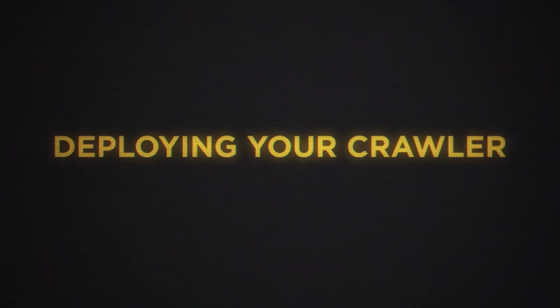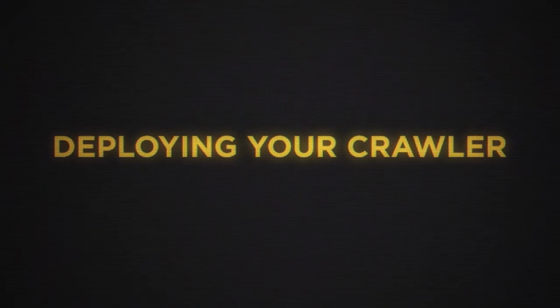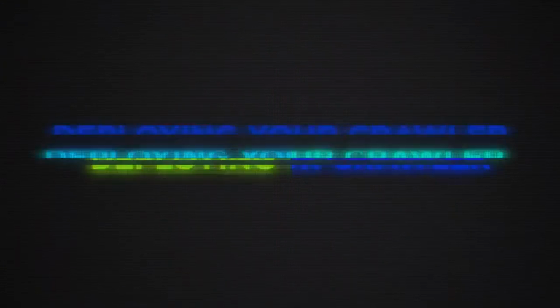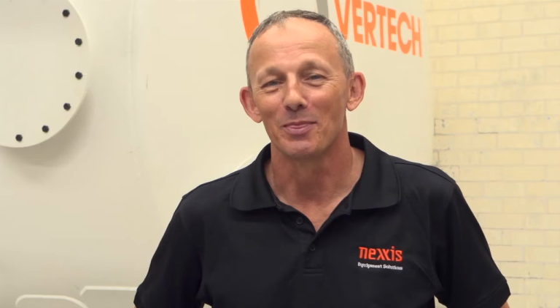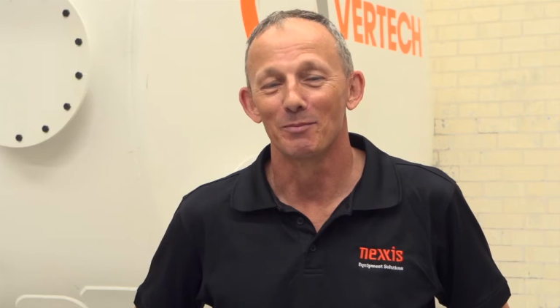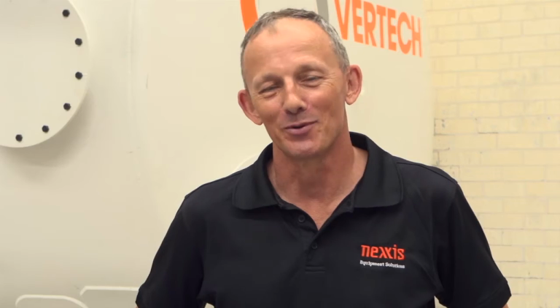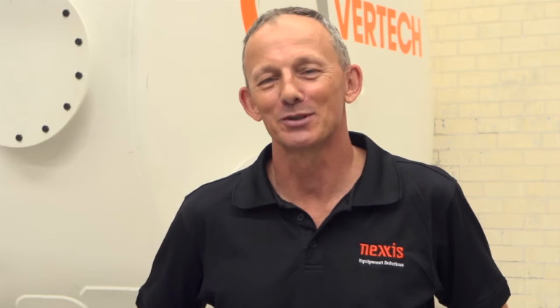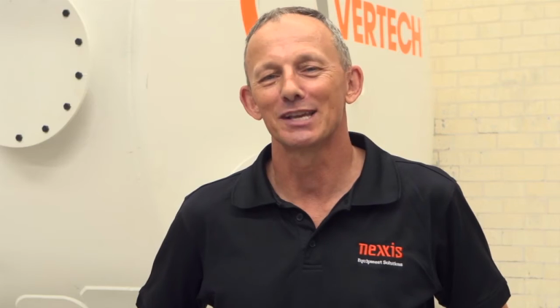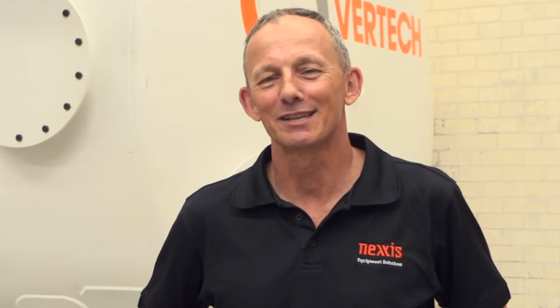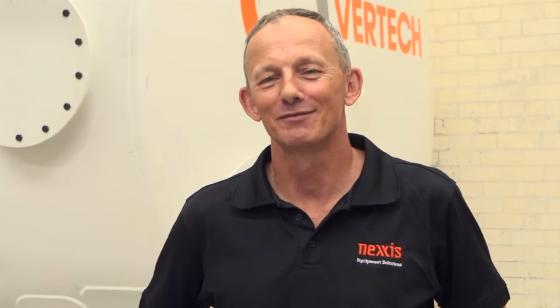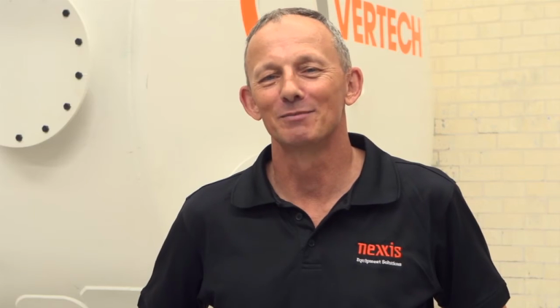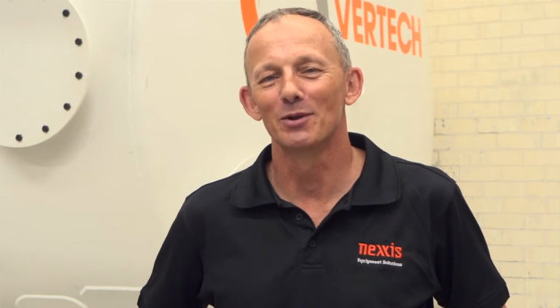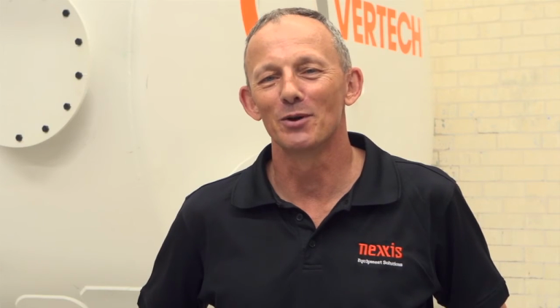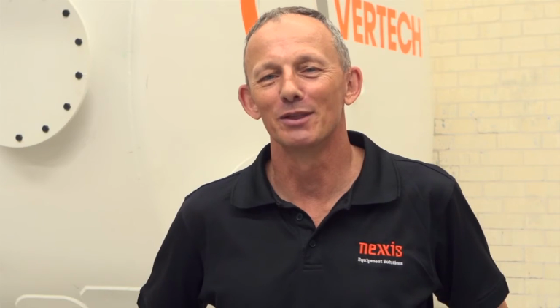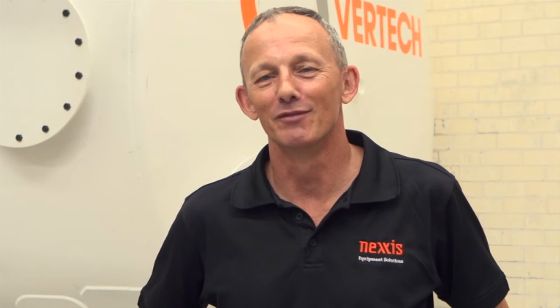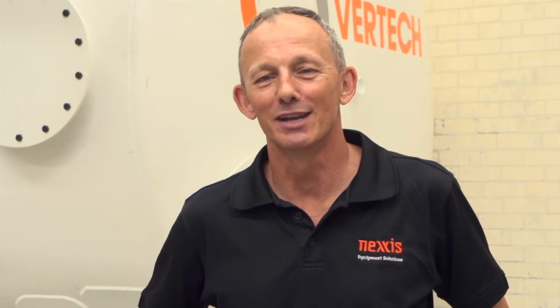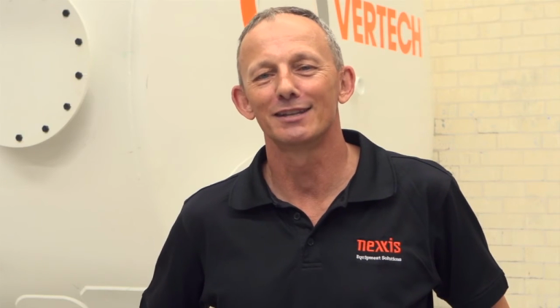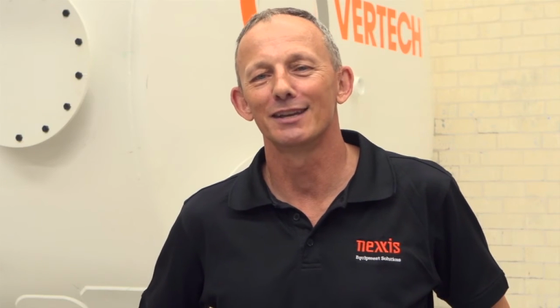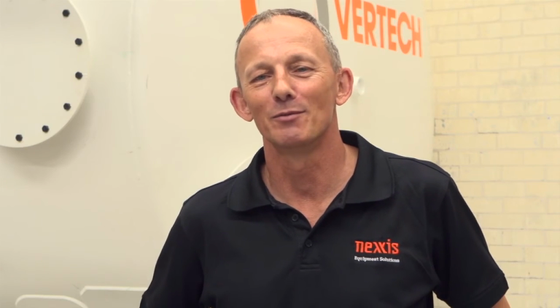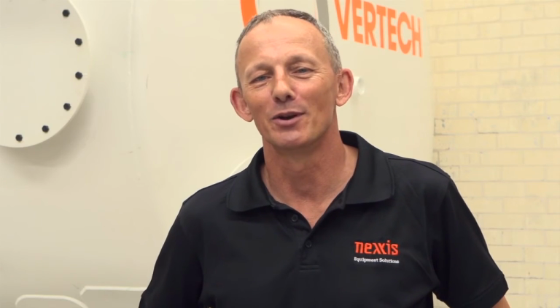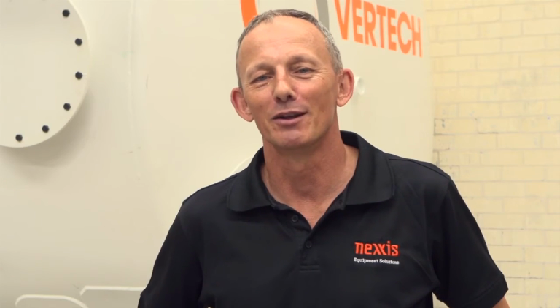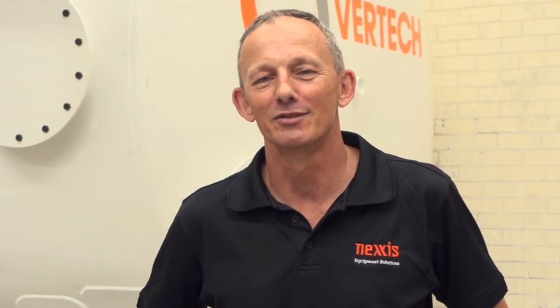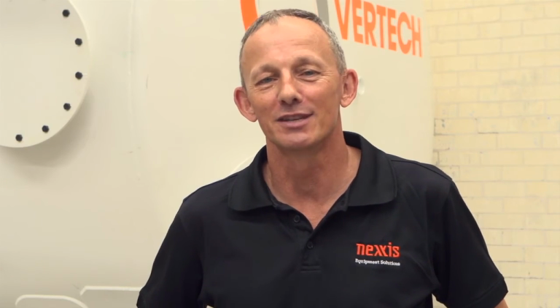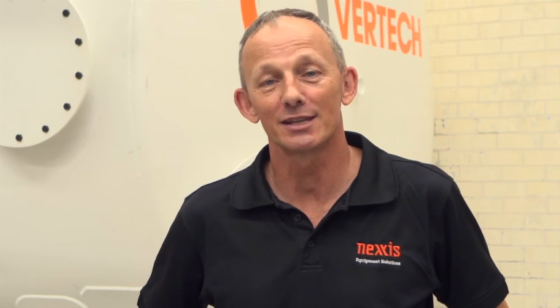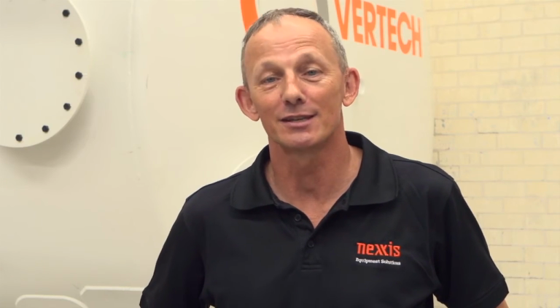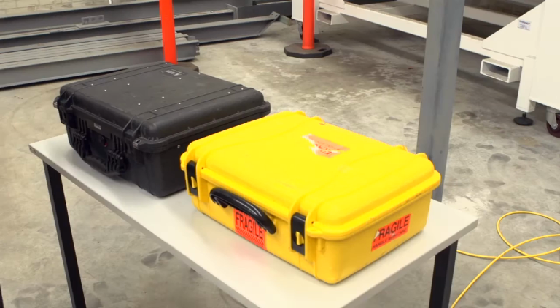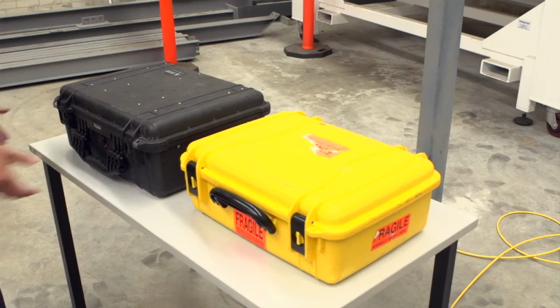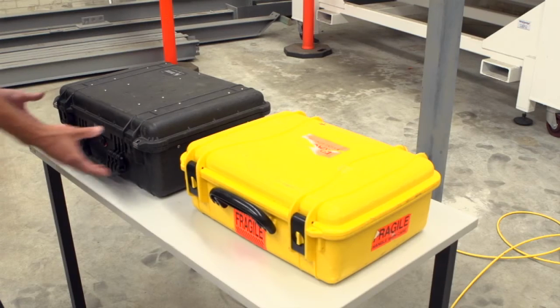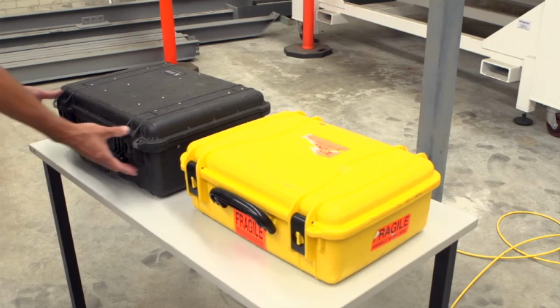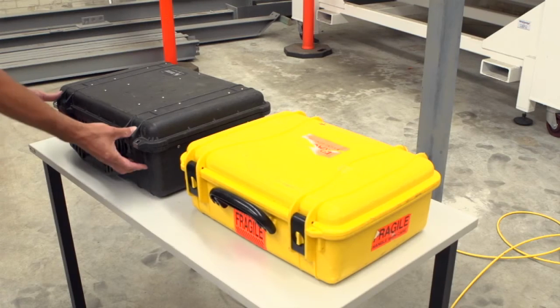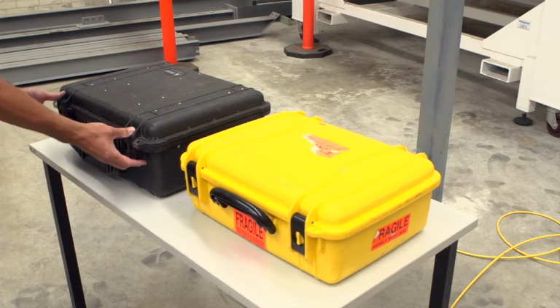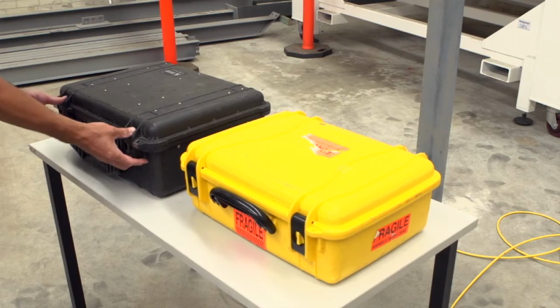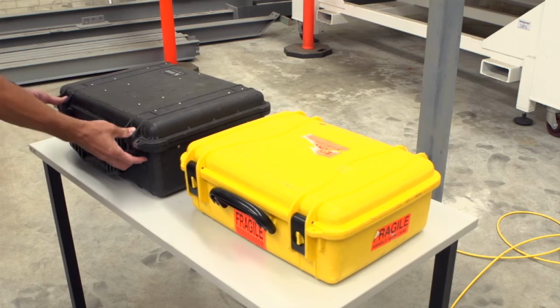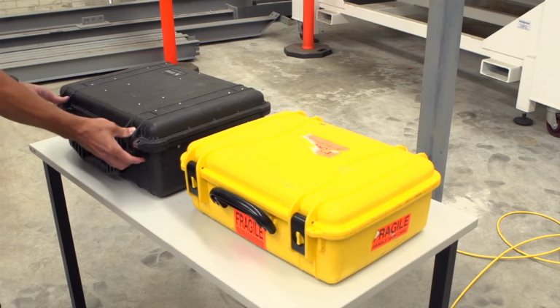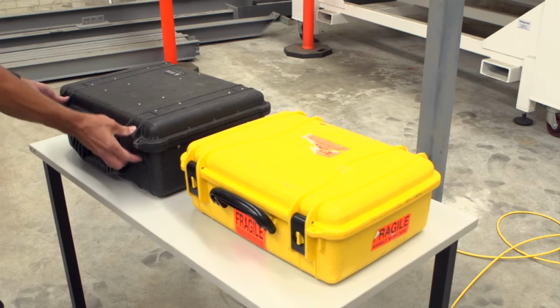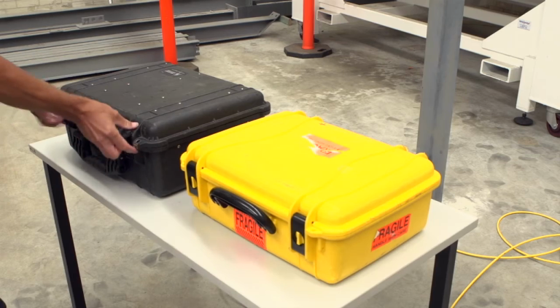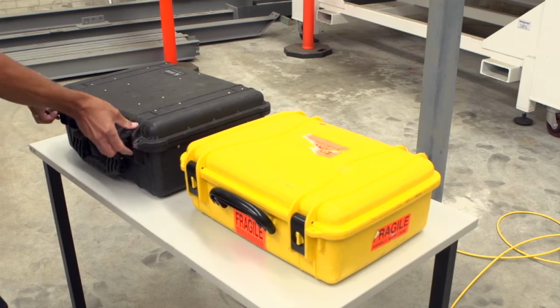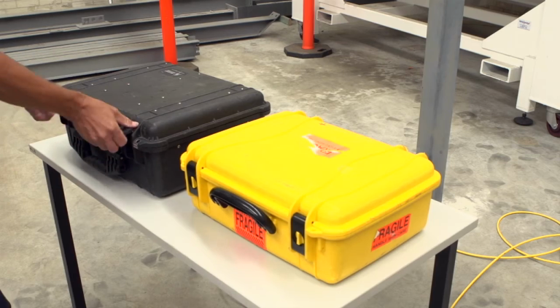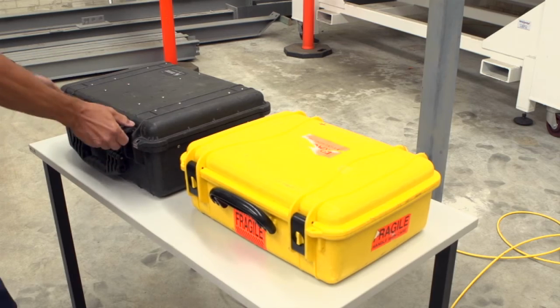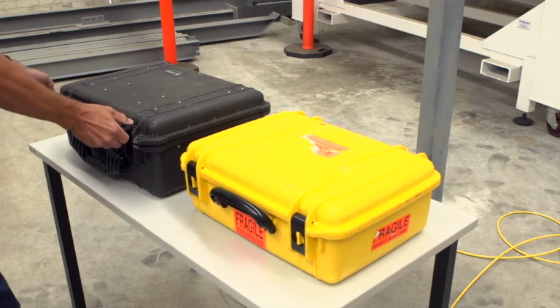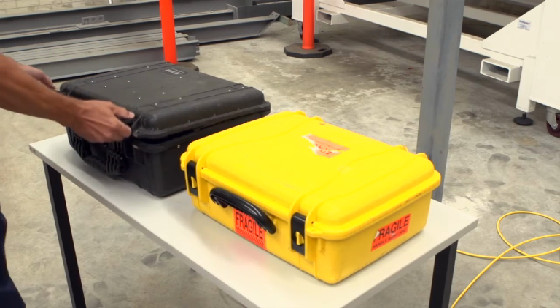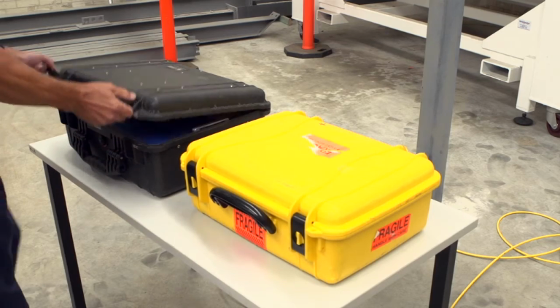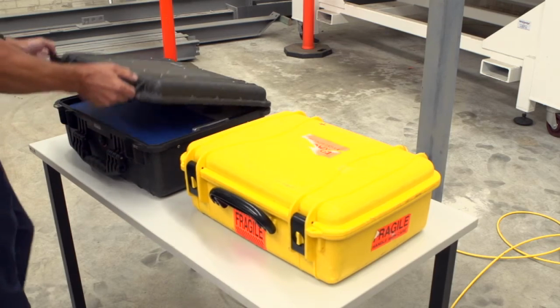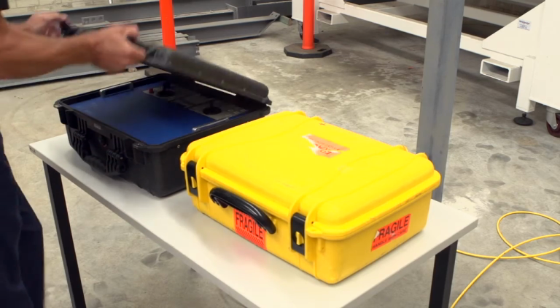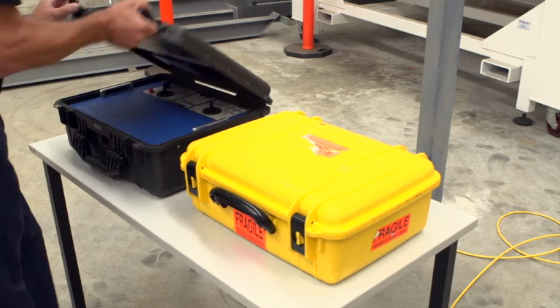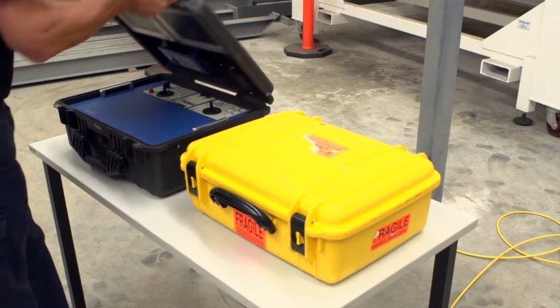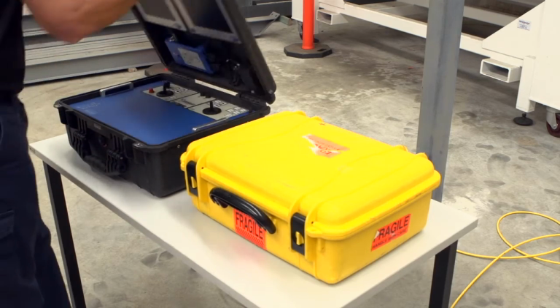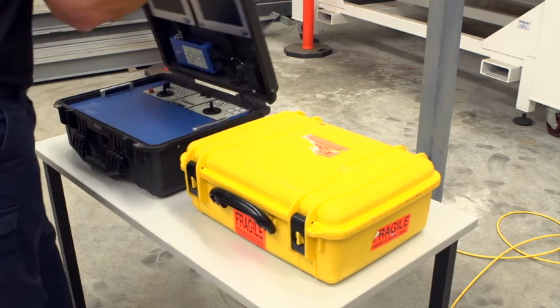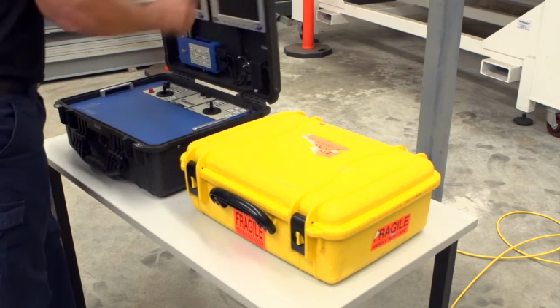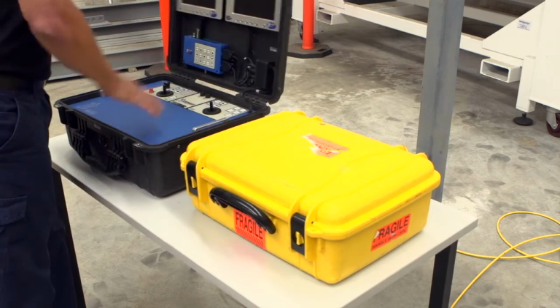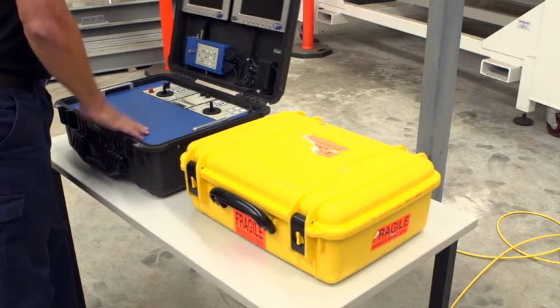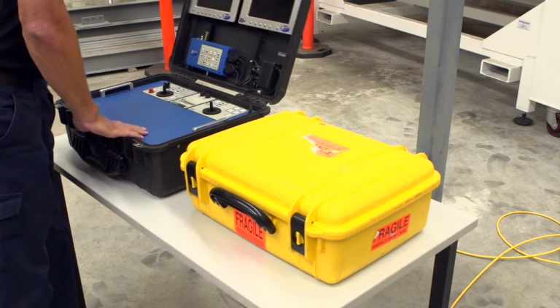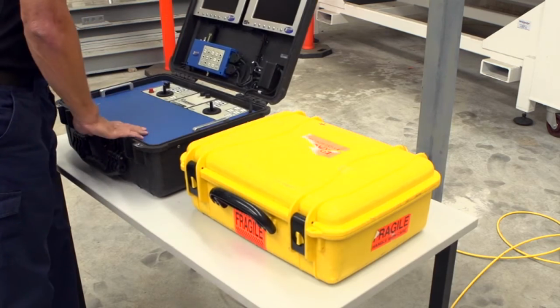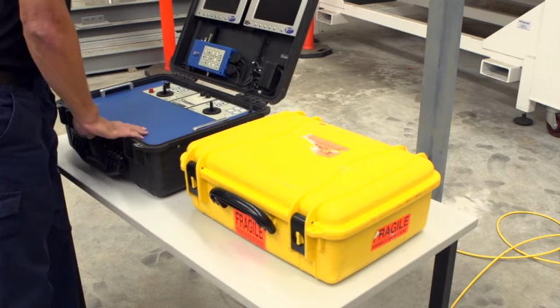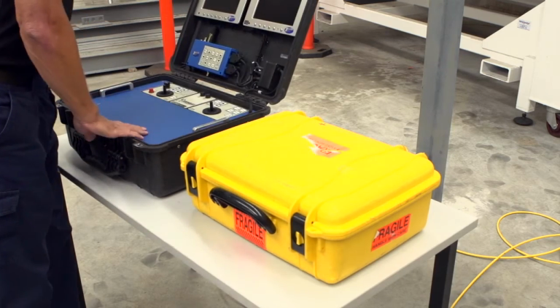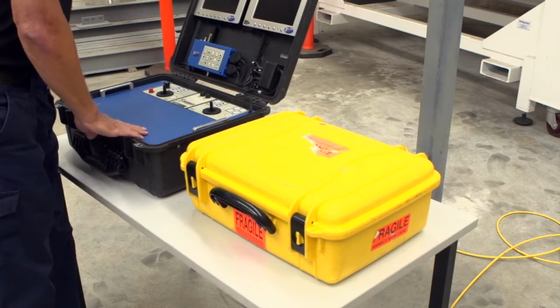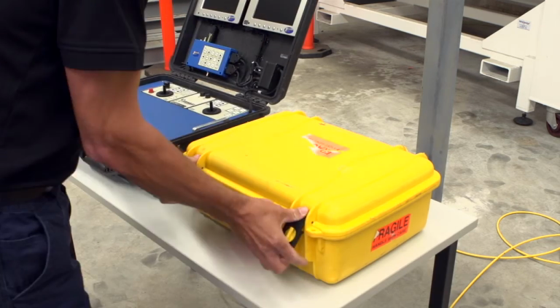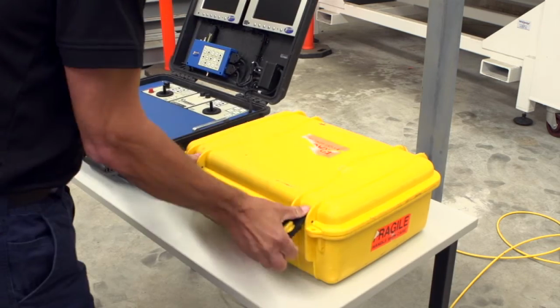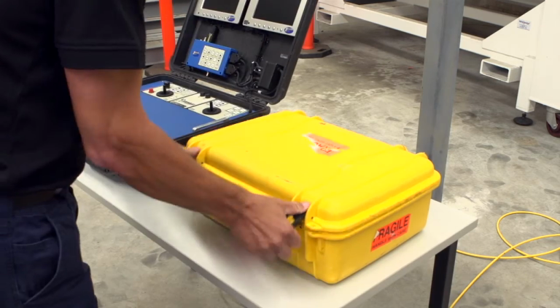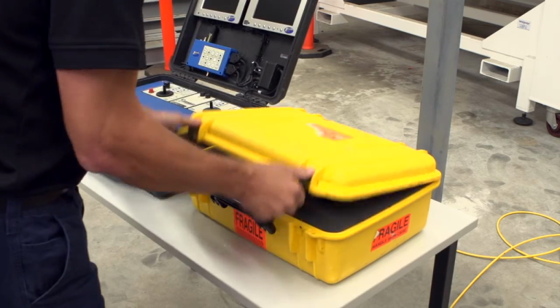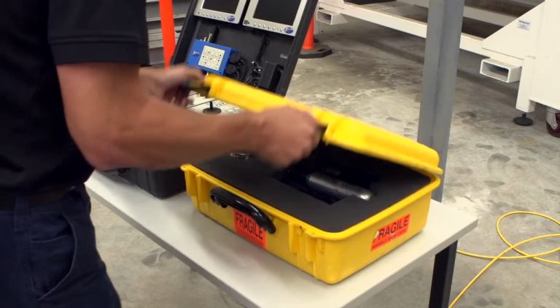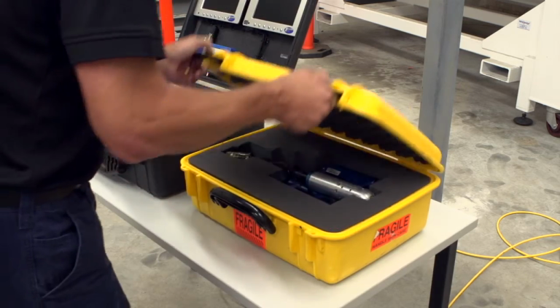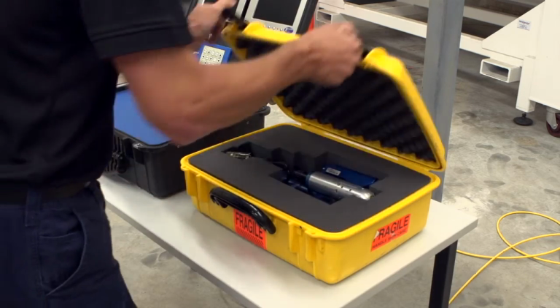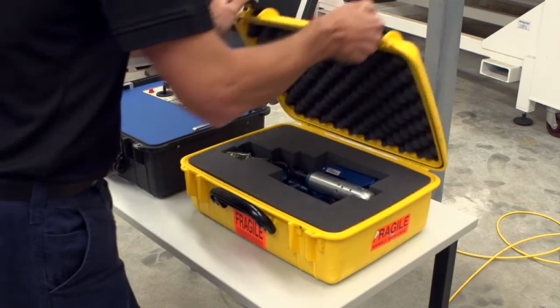The process of deploying the VT100 system couldn't be easier, allowing an inspector to keep equipment stoppages to a minimum.